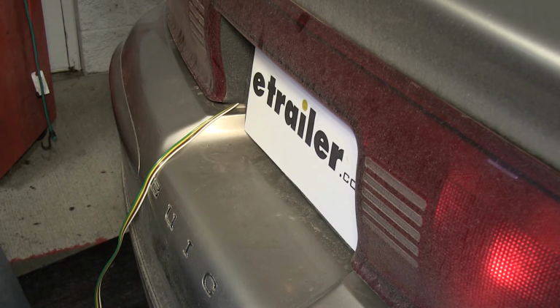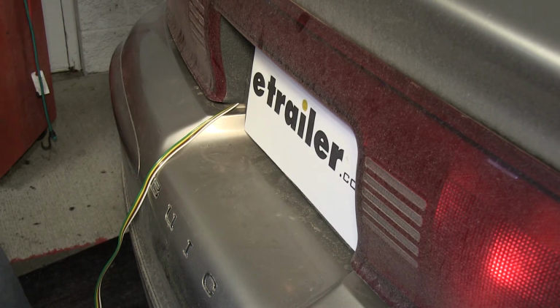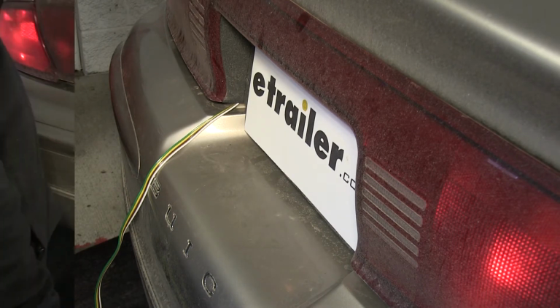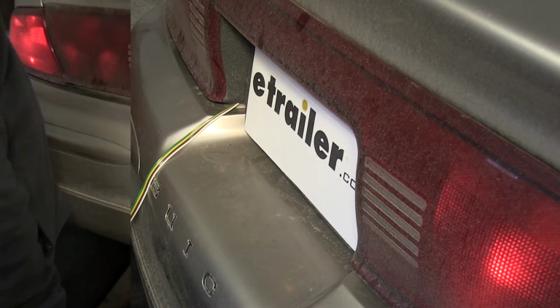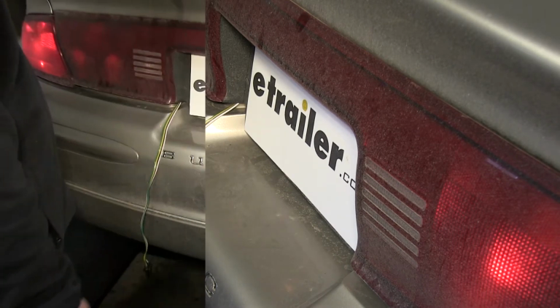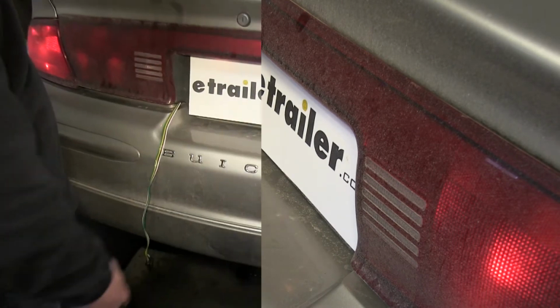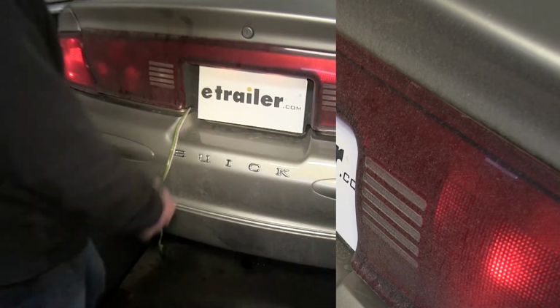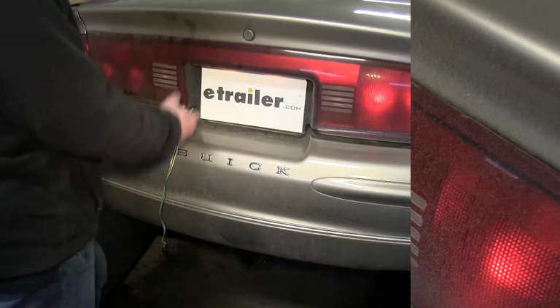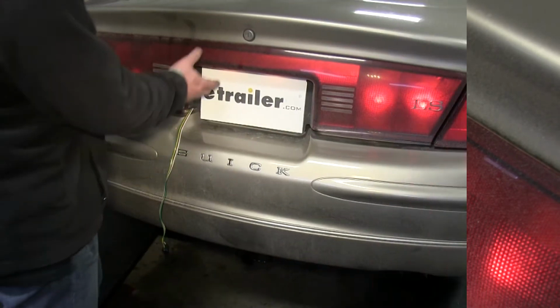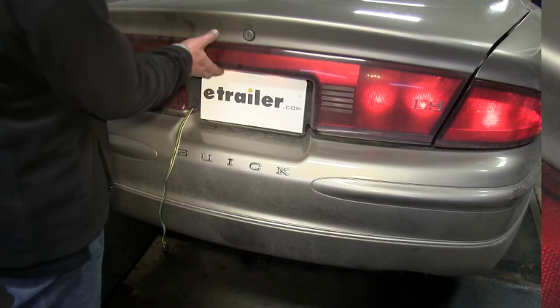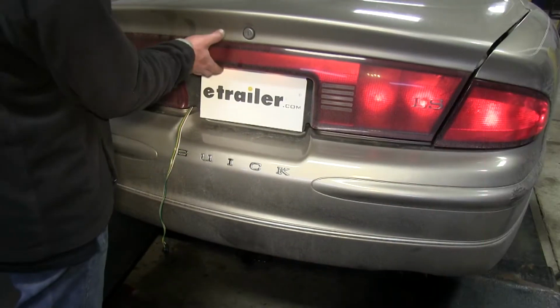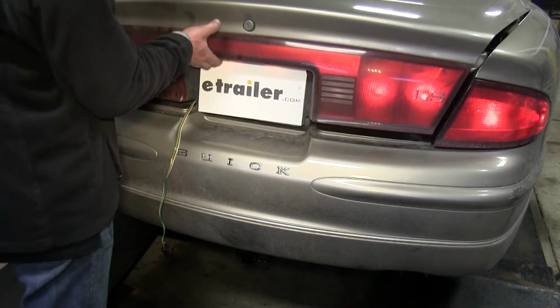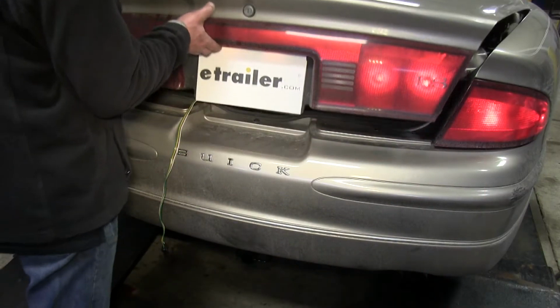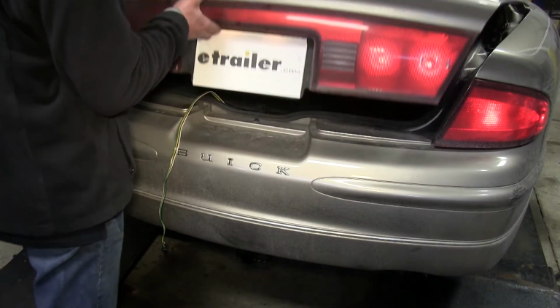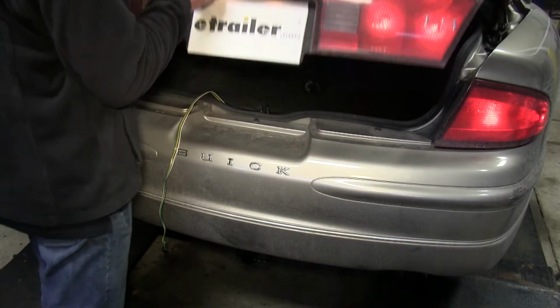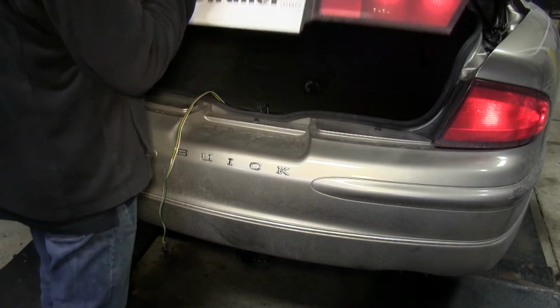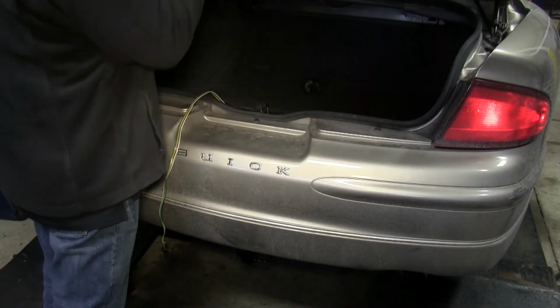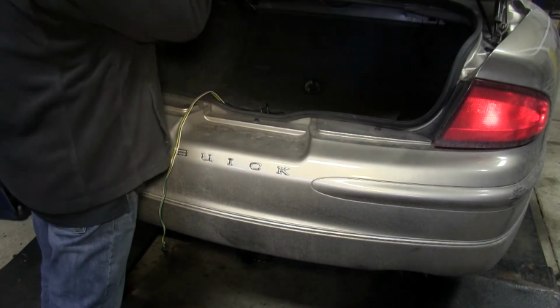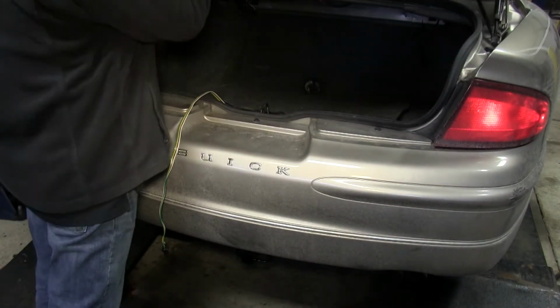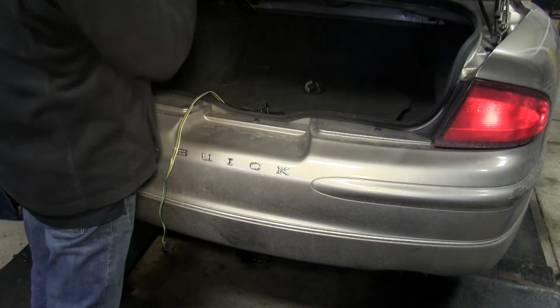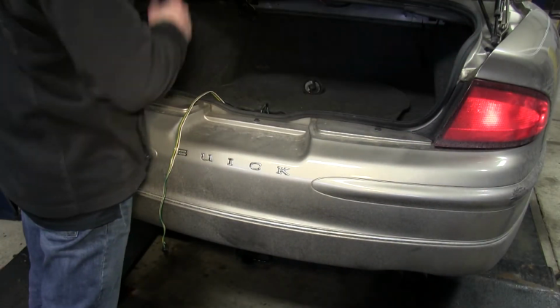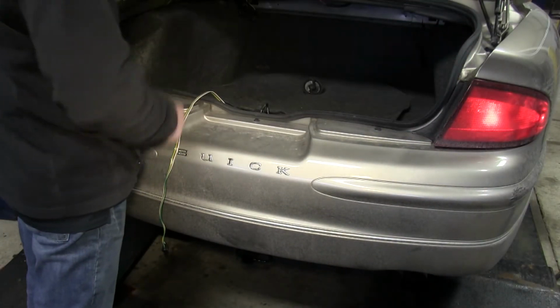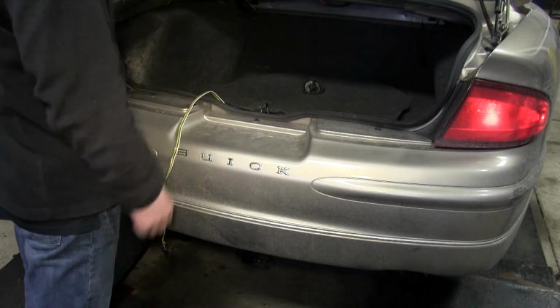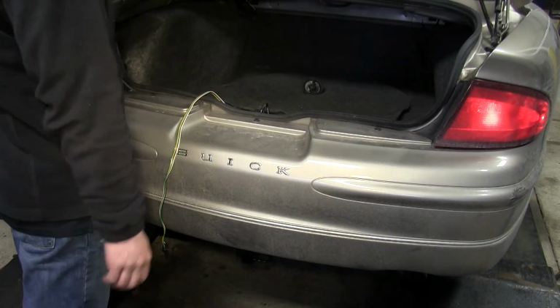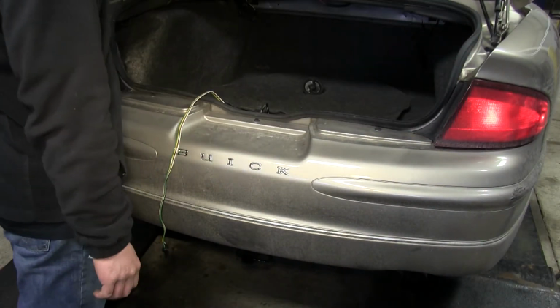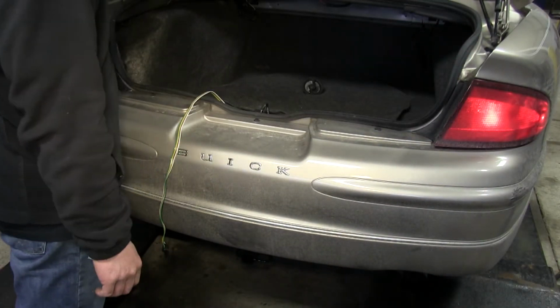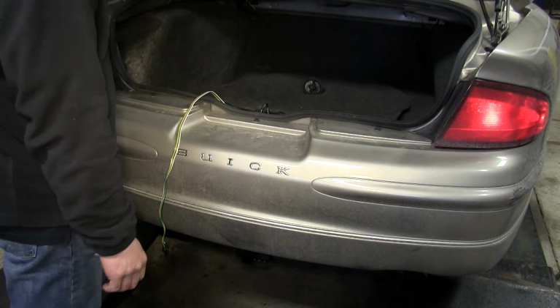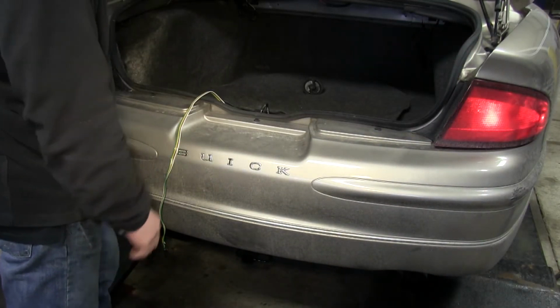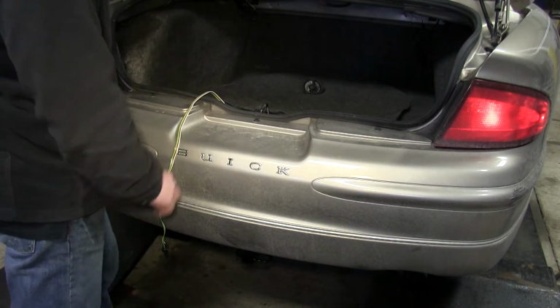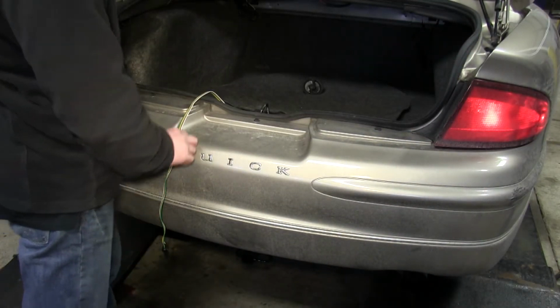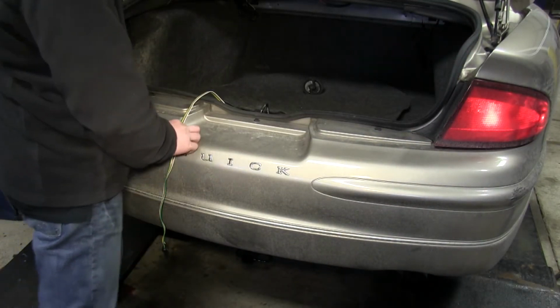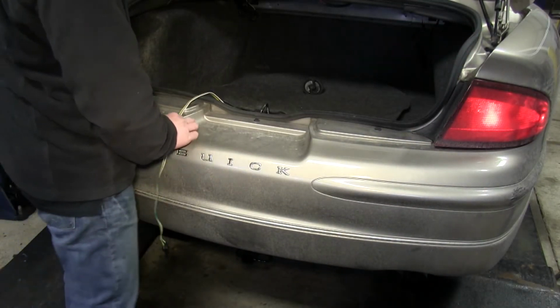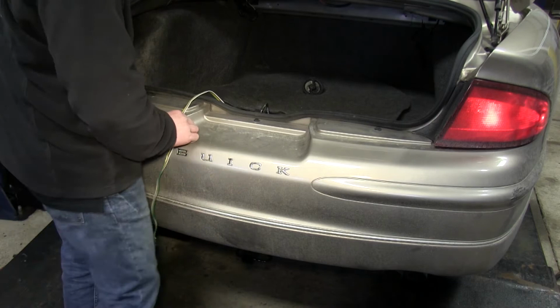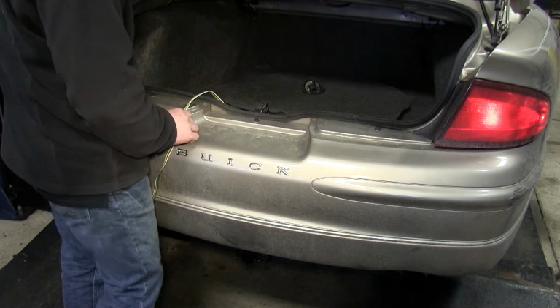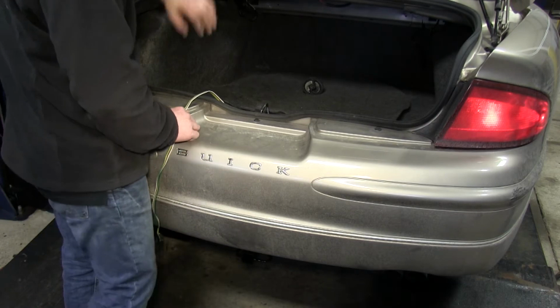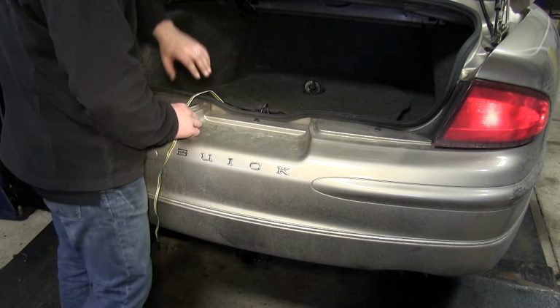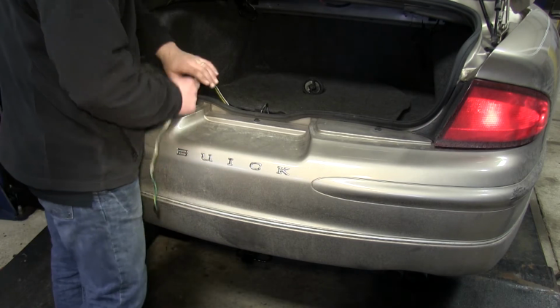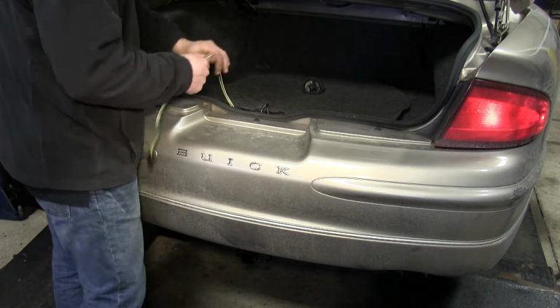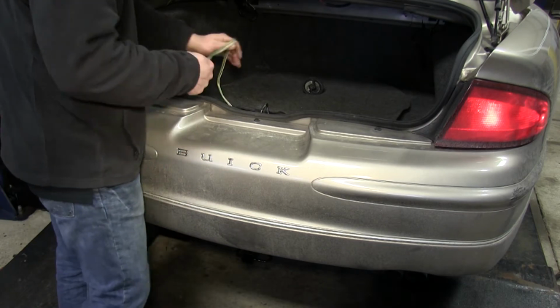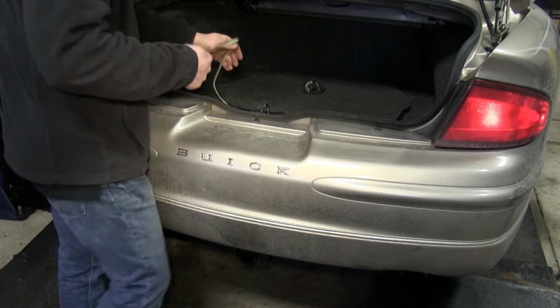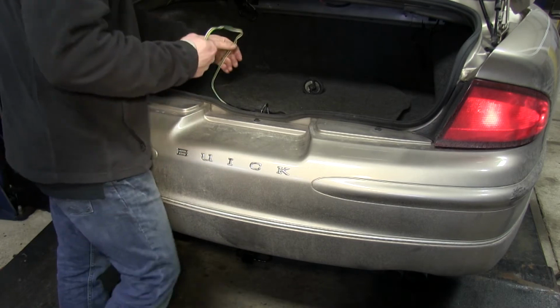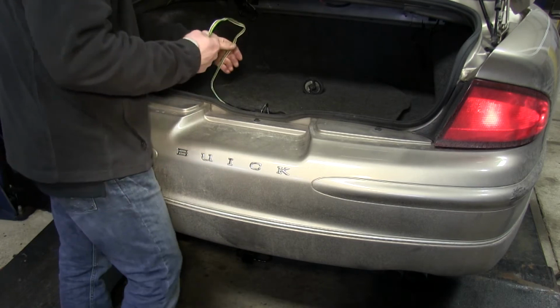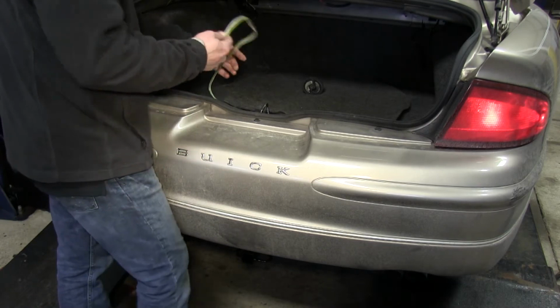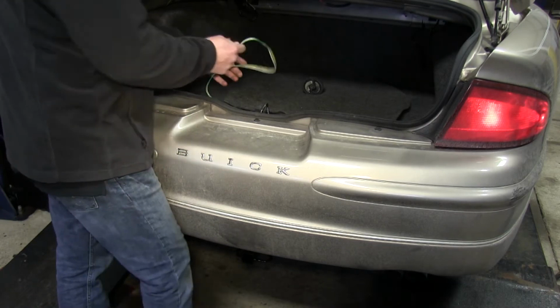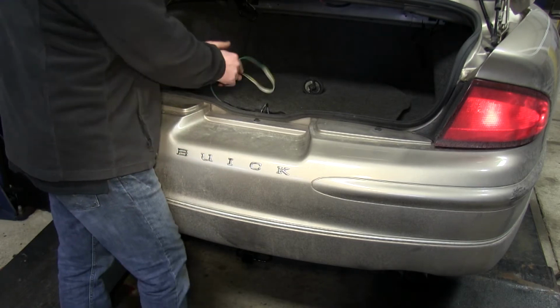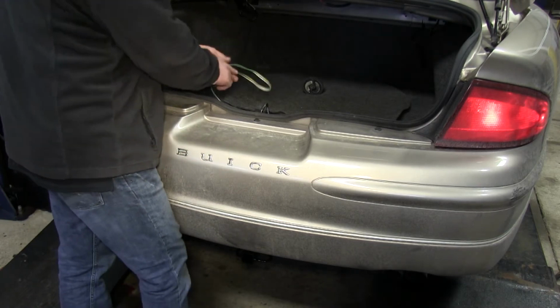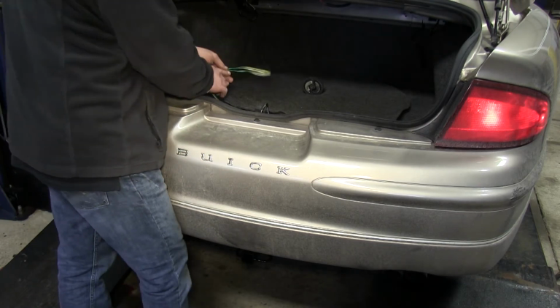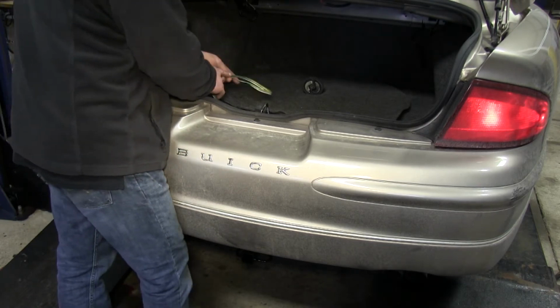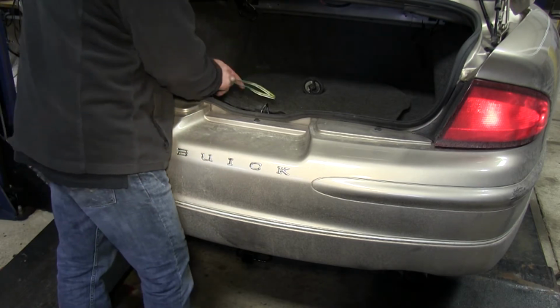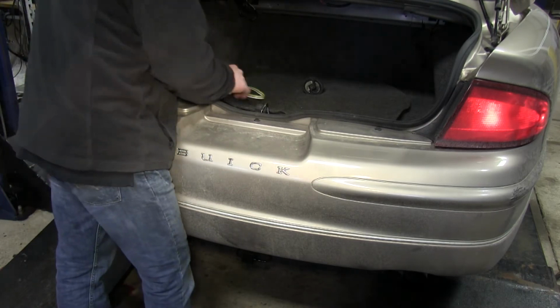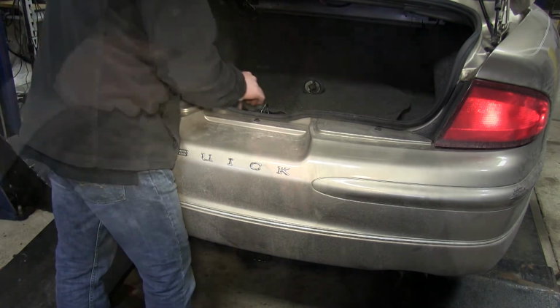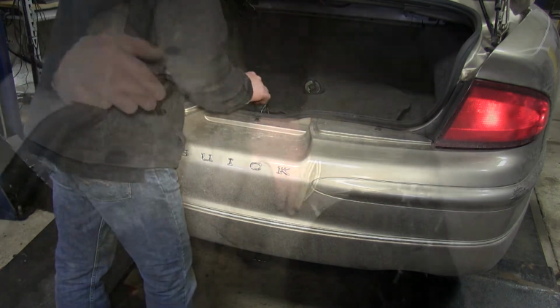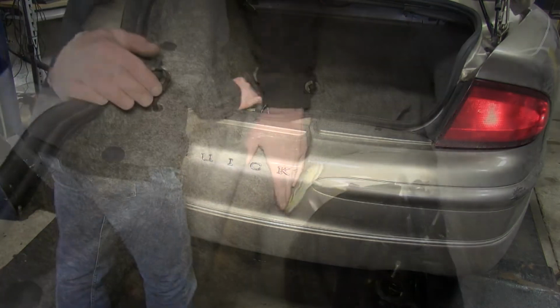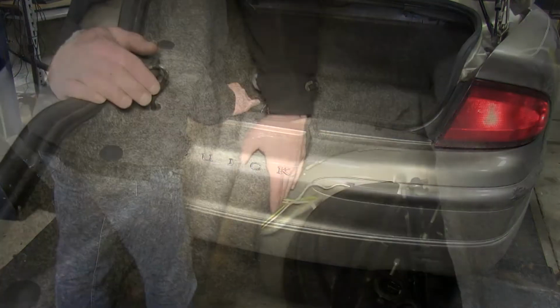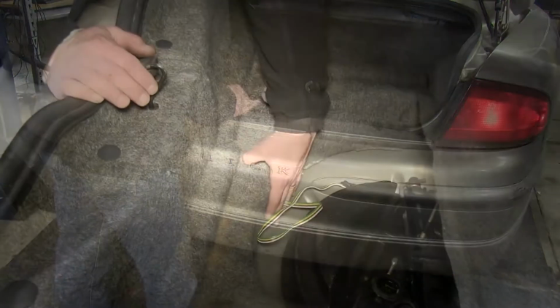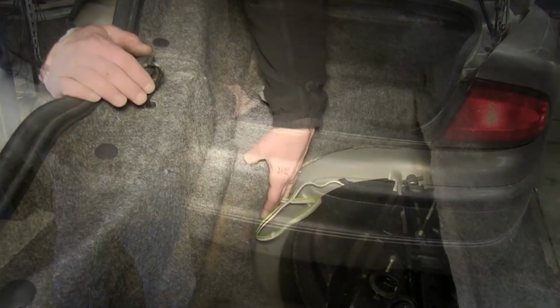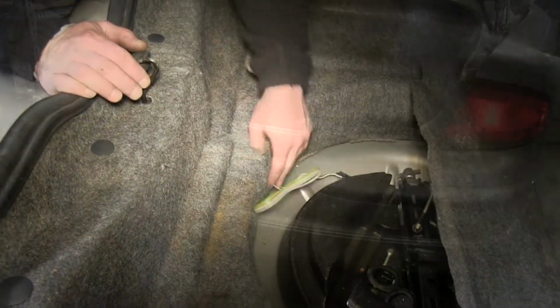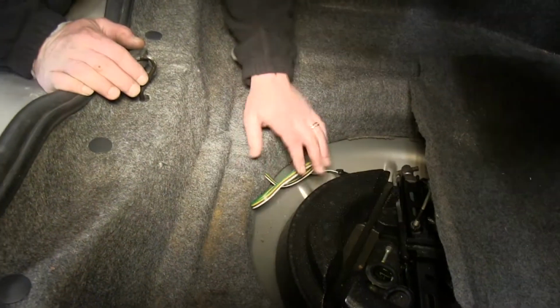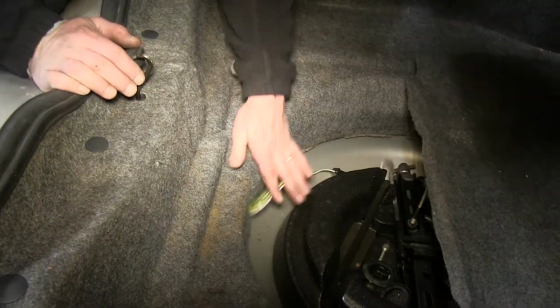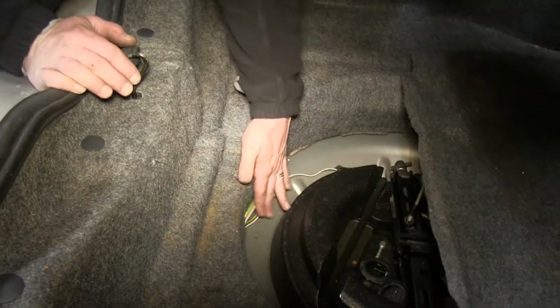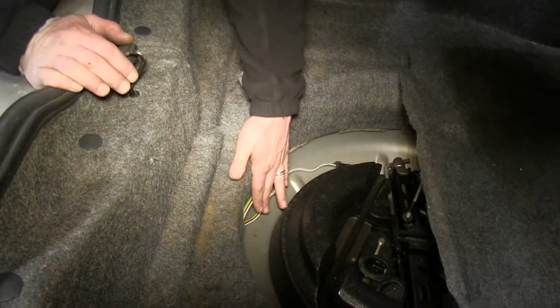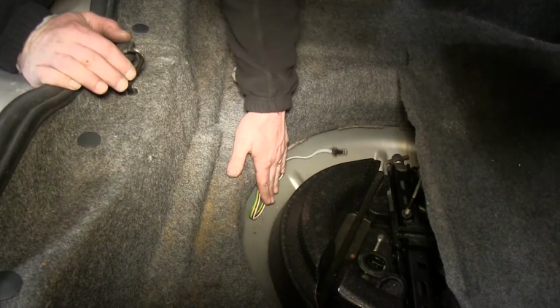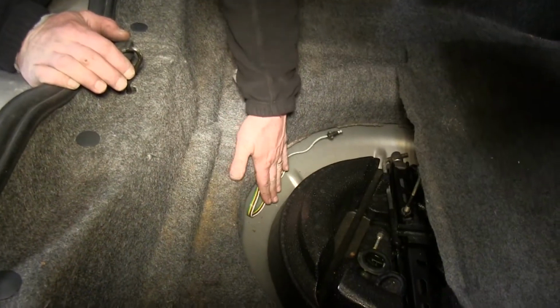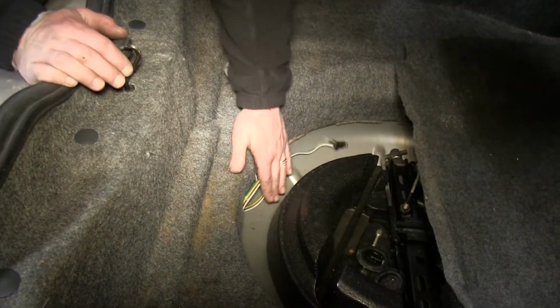When you're done using it, you can simply open the trunk, fold up your wiring harness, and store it in the spare tire well where it's out of the way.